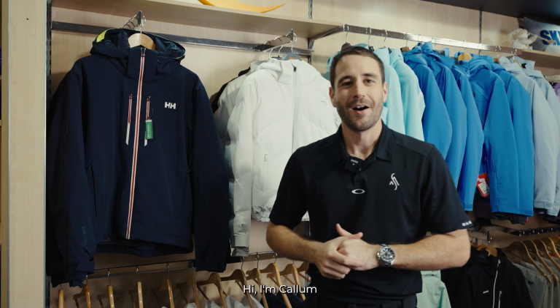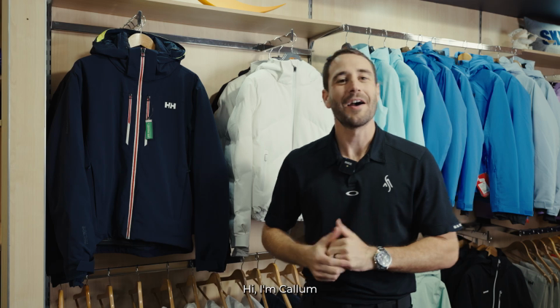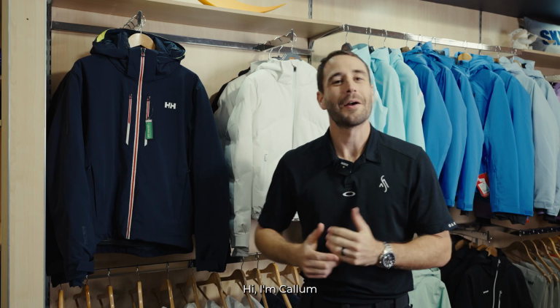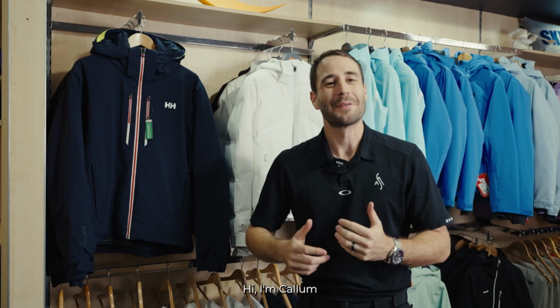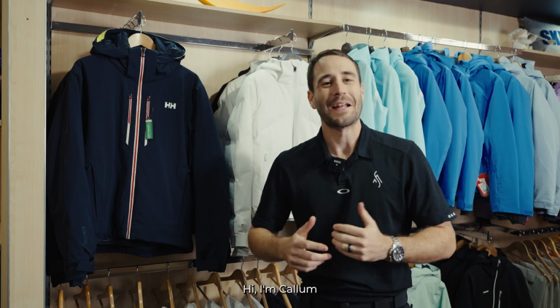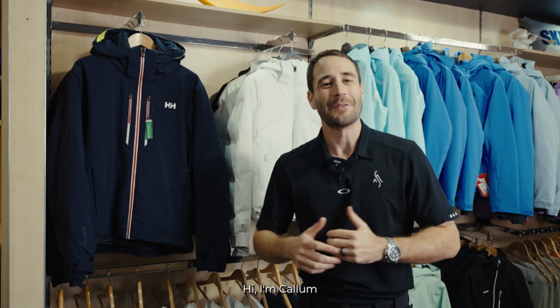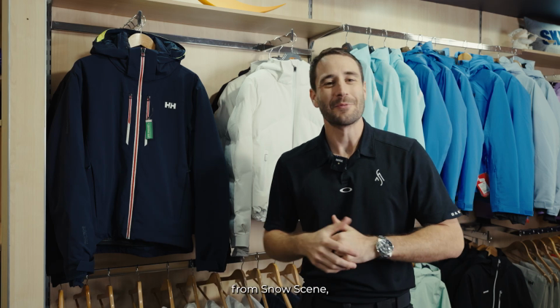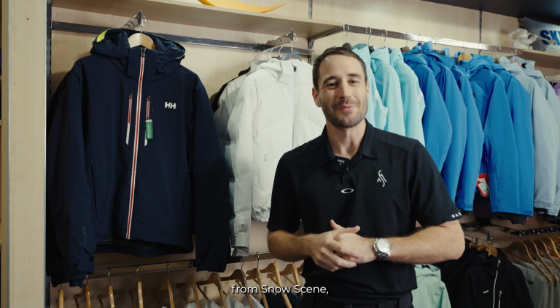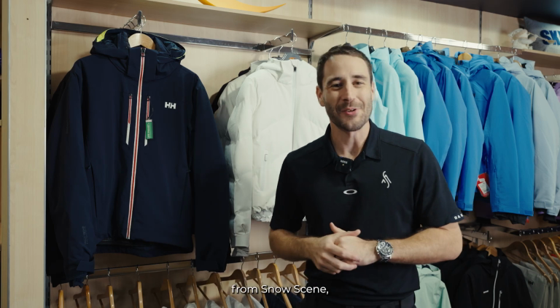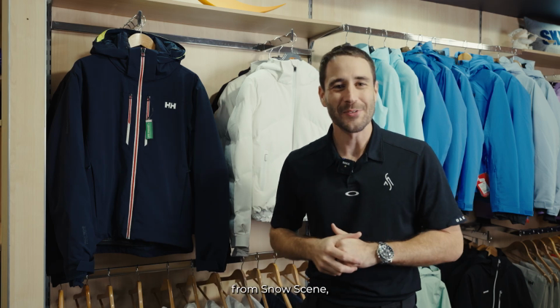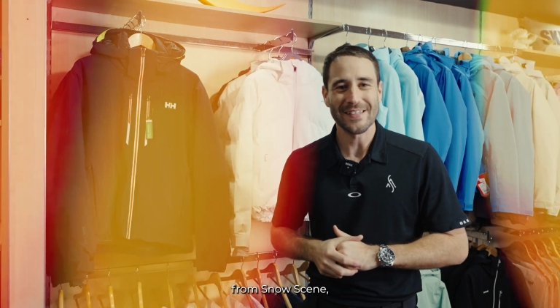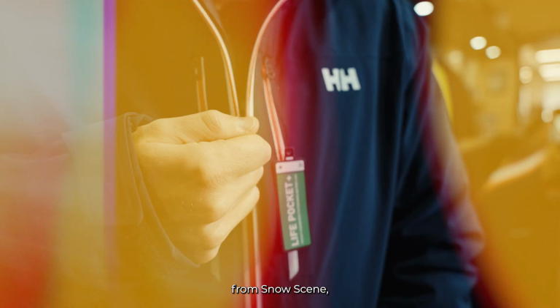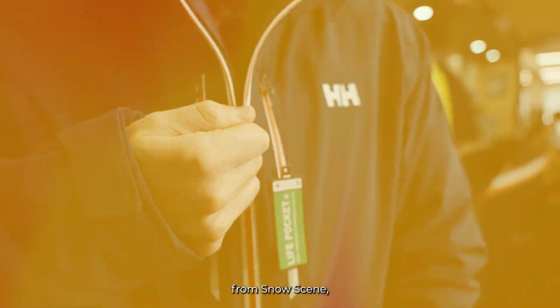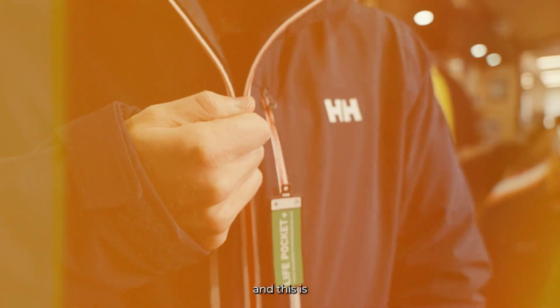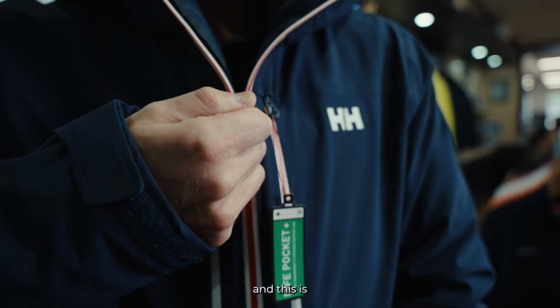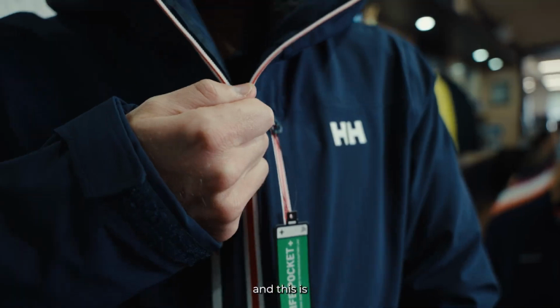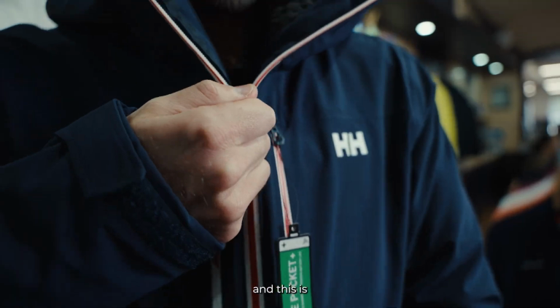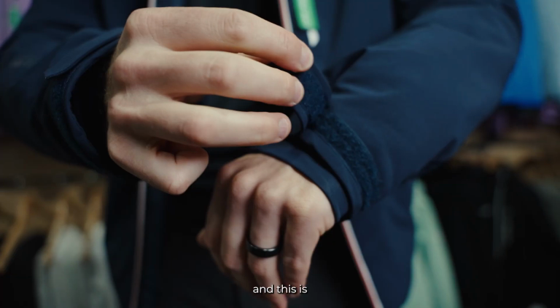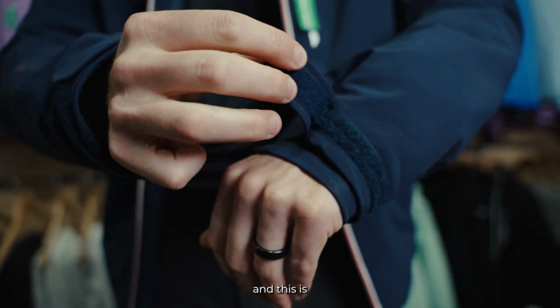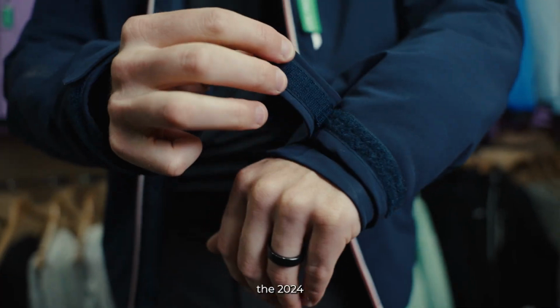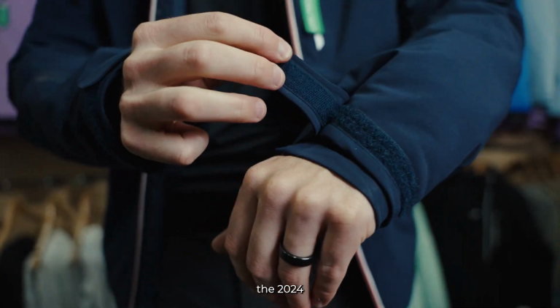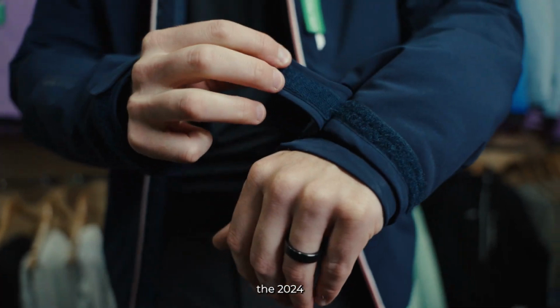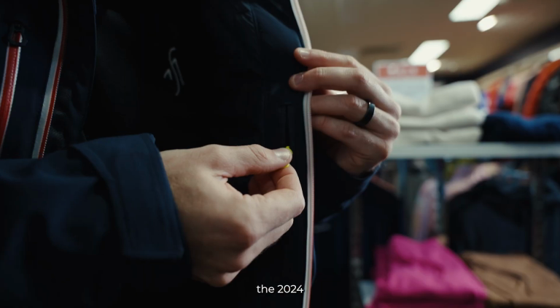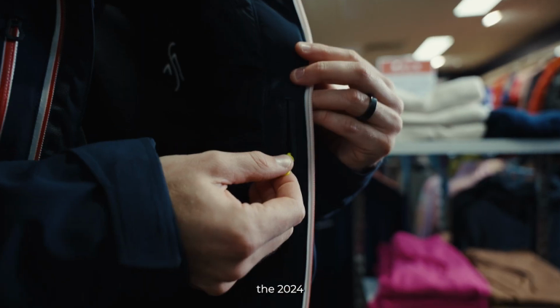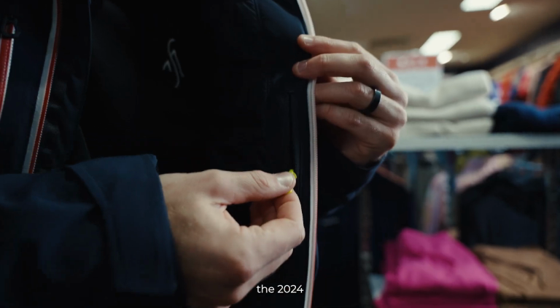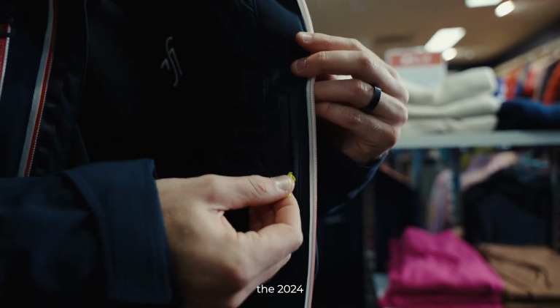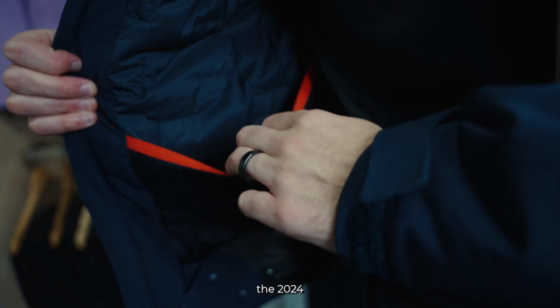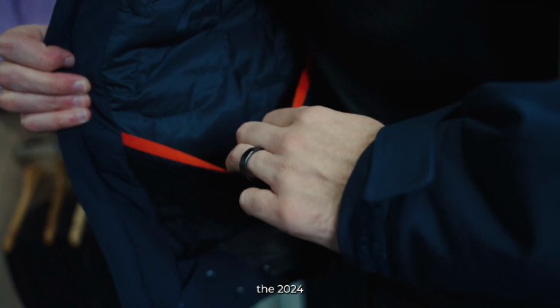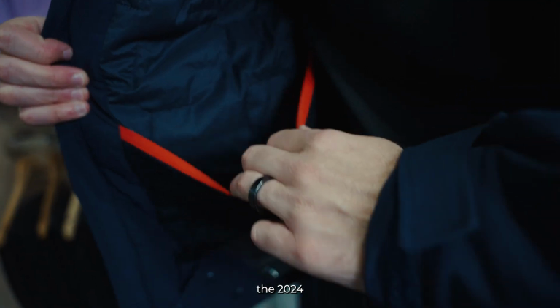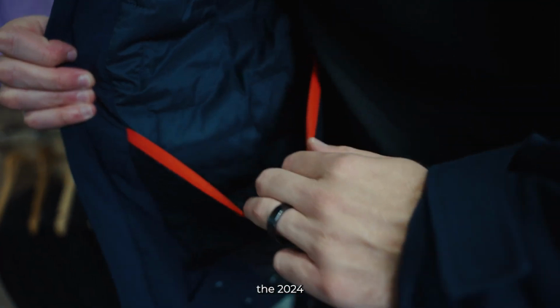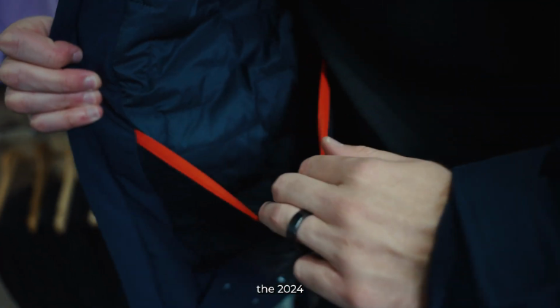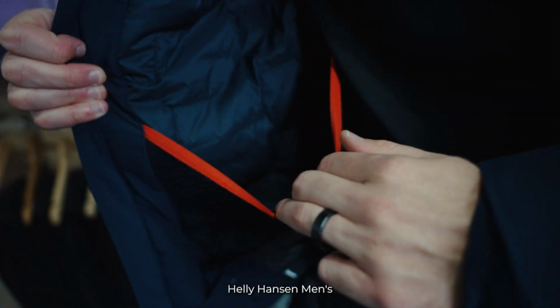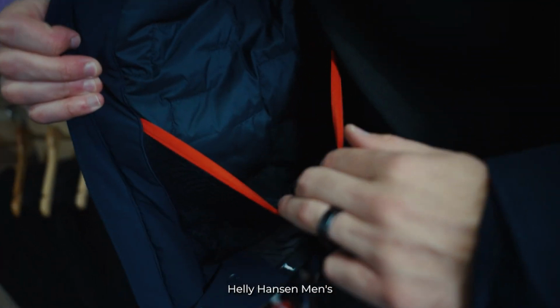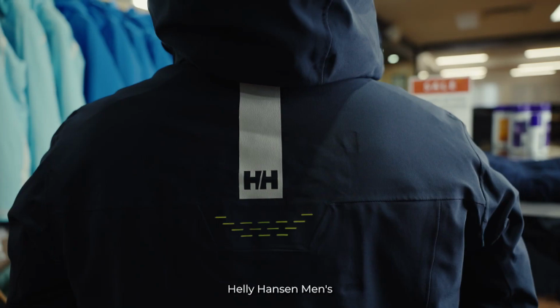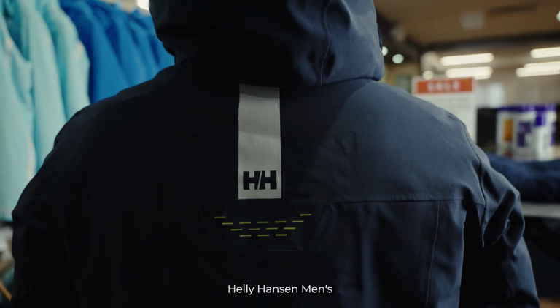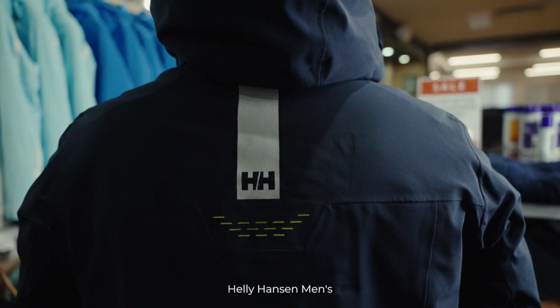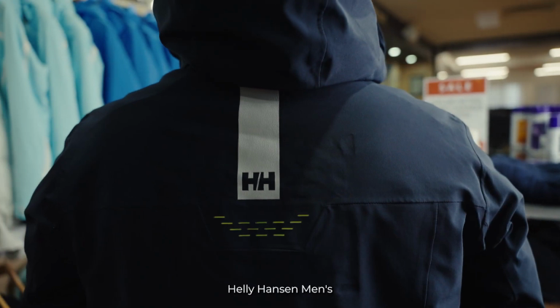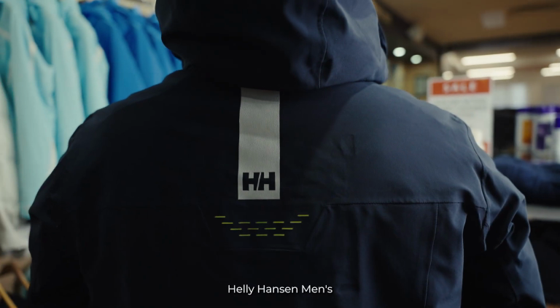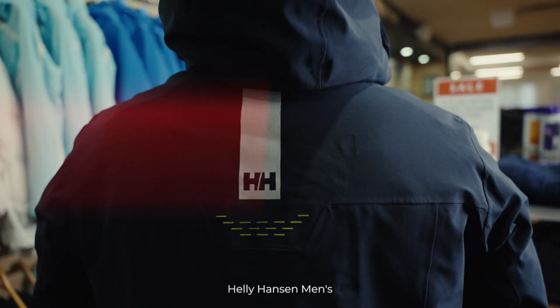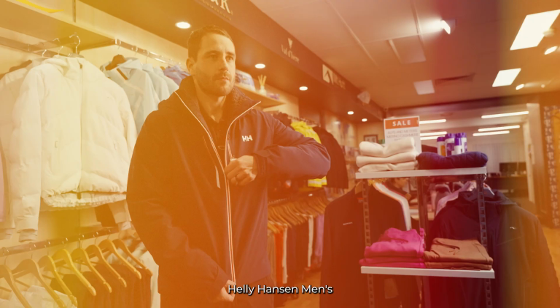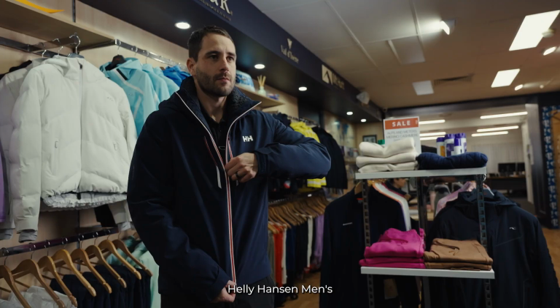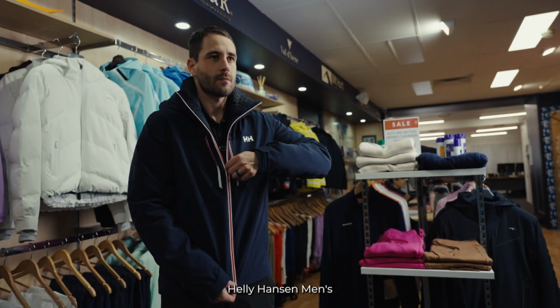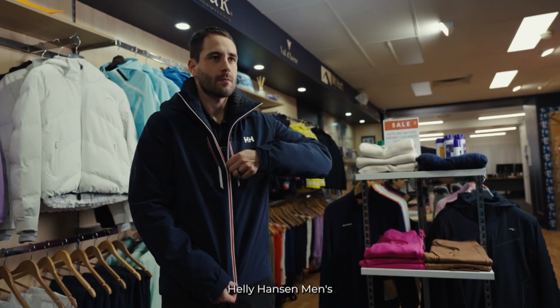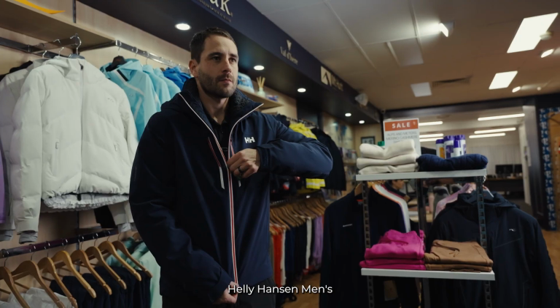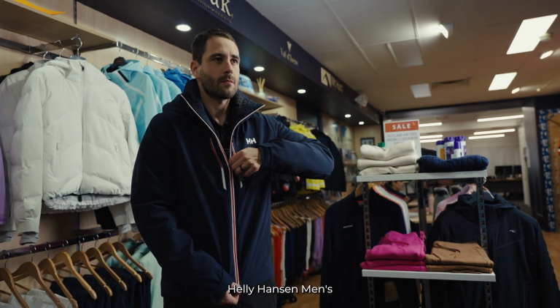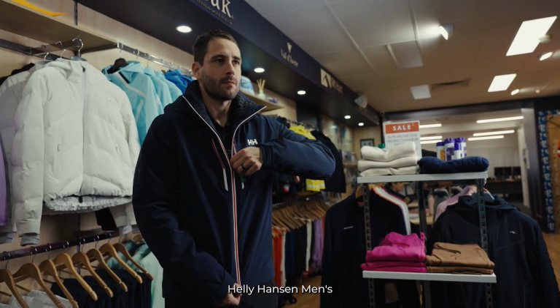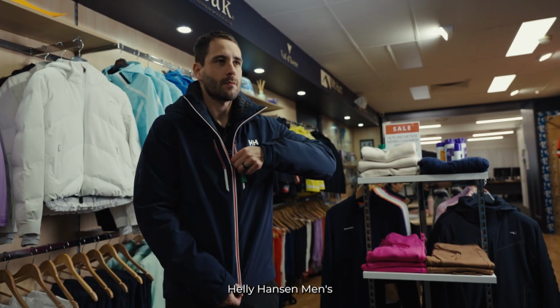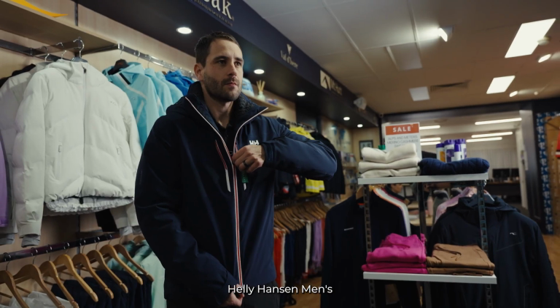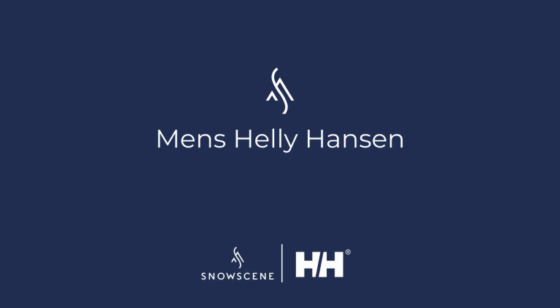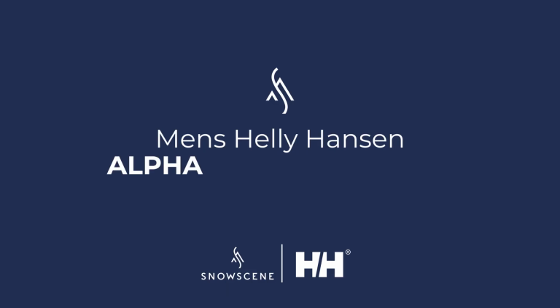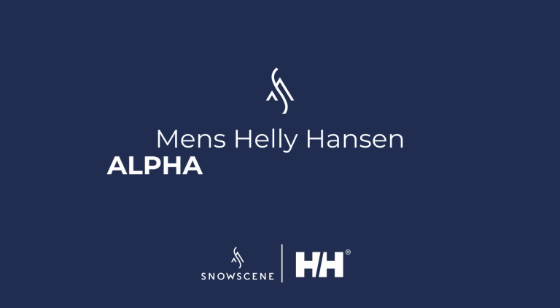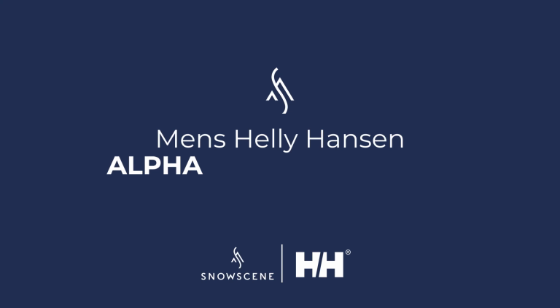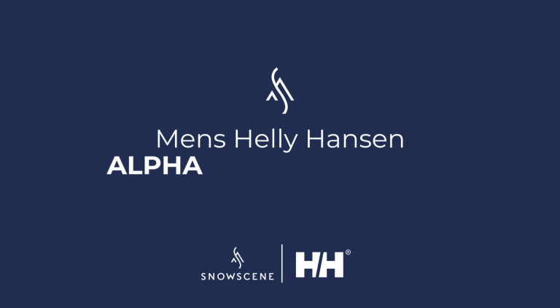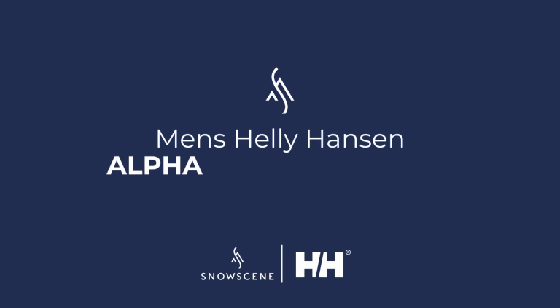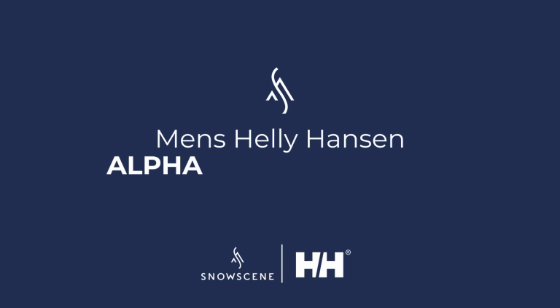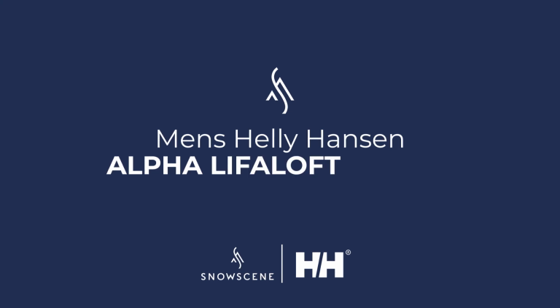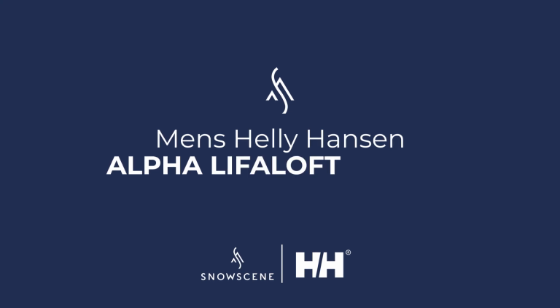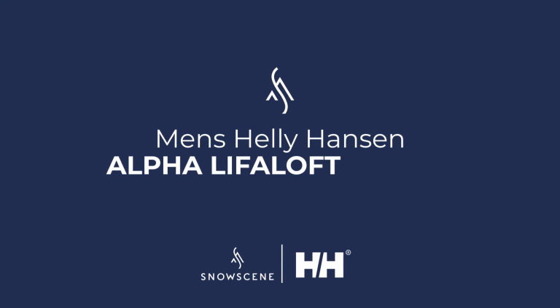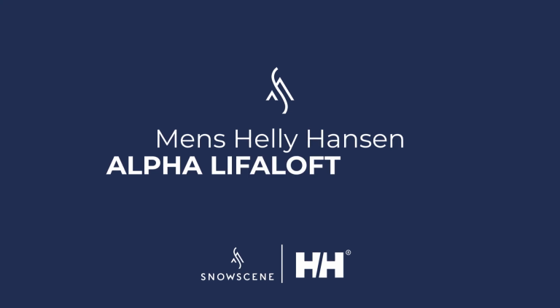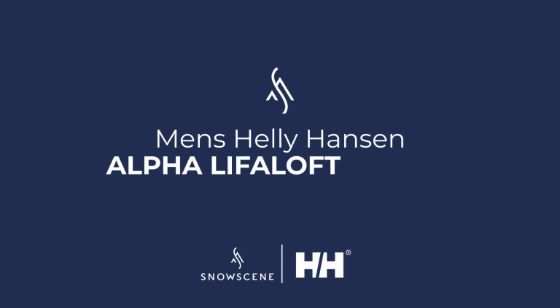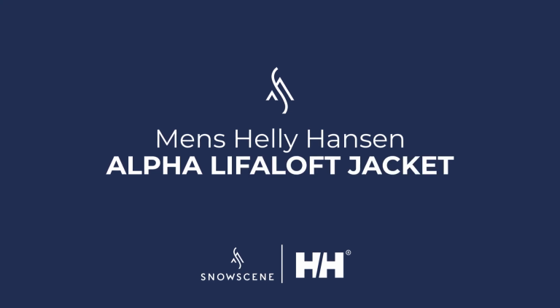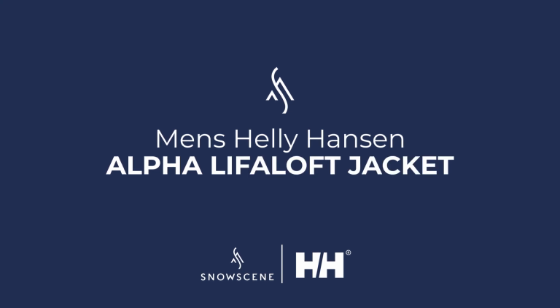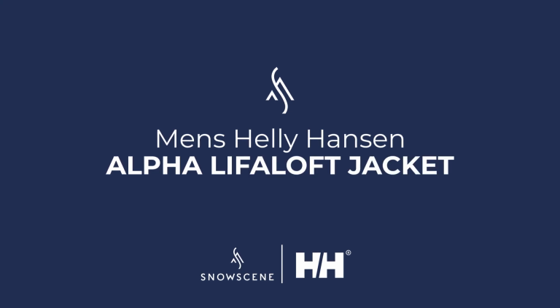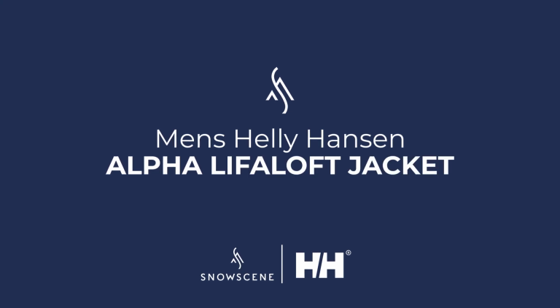Hi, I'm Callan from Snowsea and this is the 2024 Helly Hansen Men's Alpha Lifeloft Jacket.